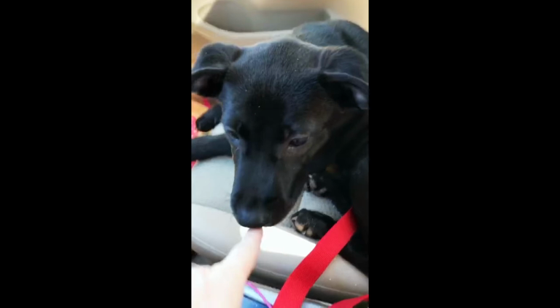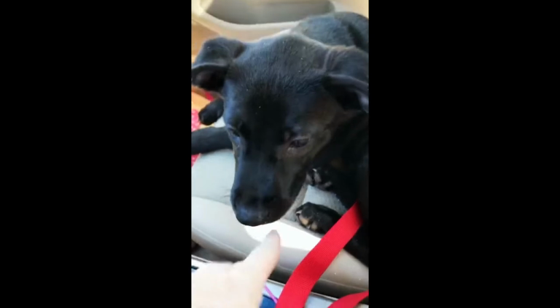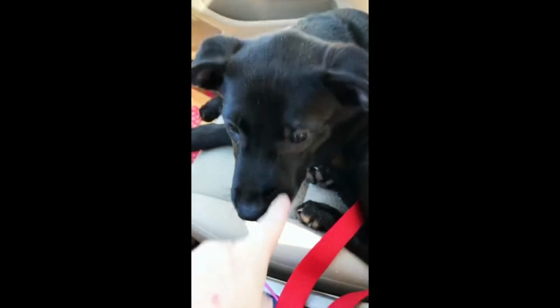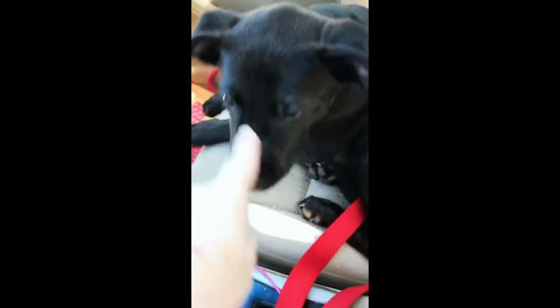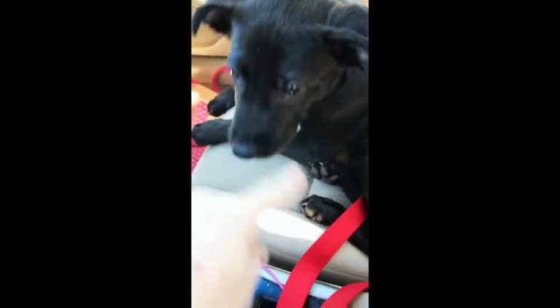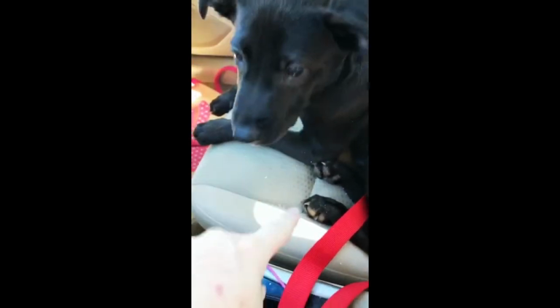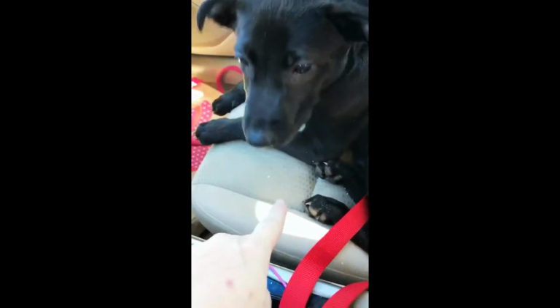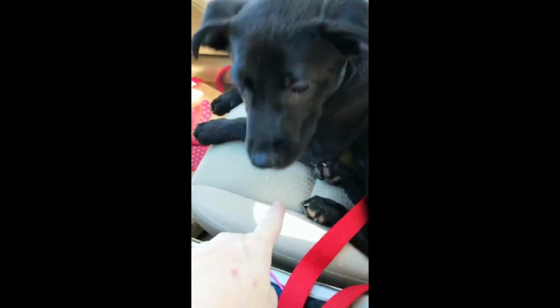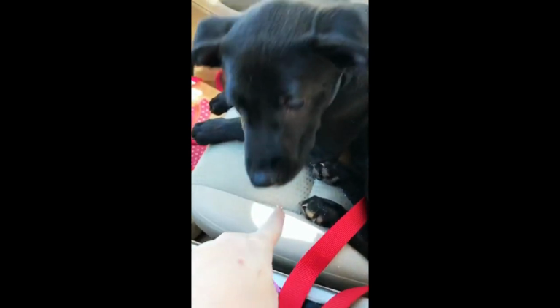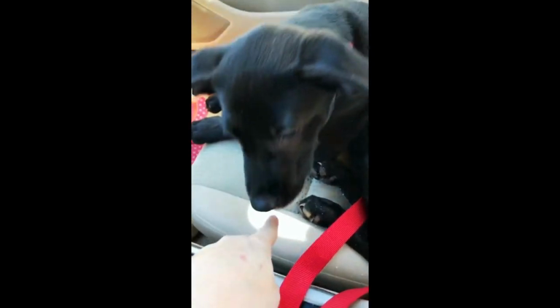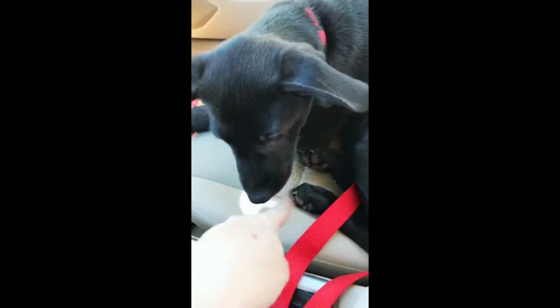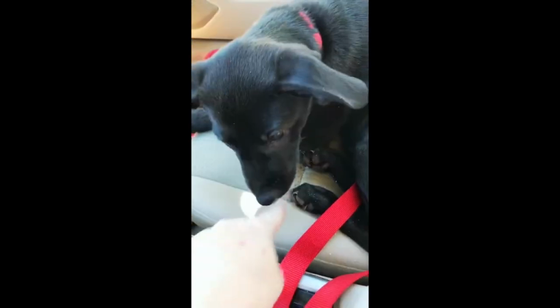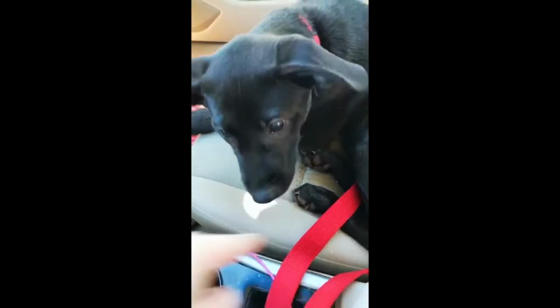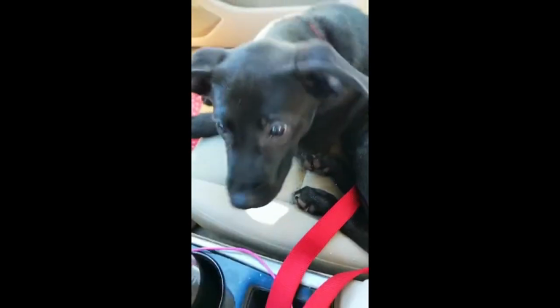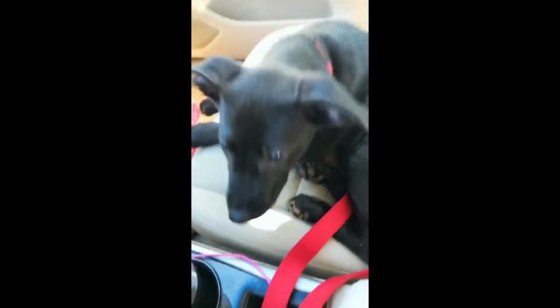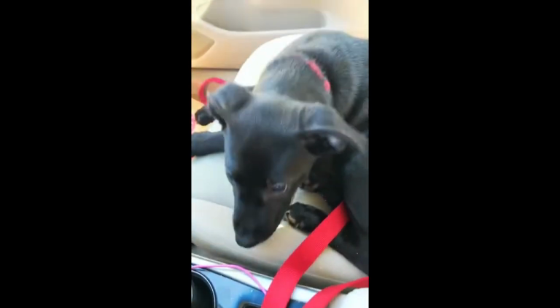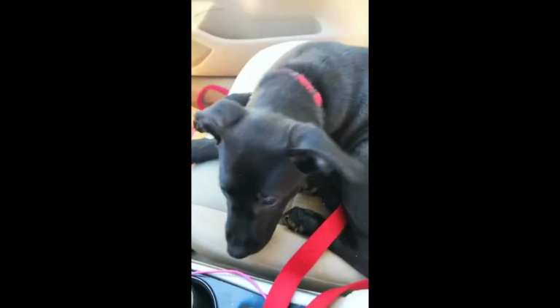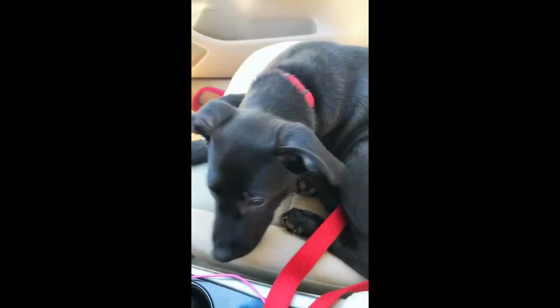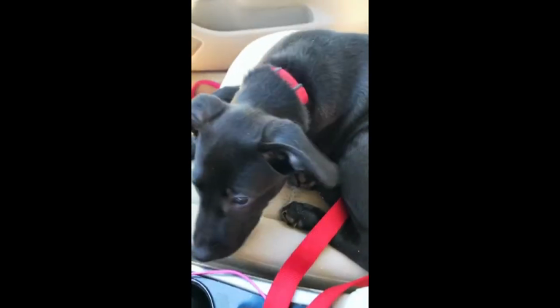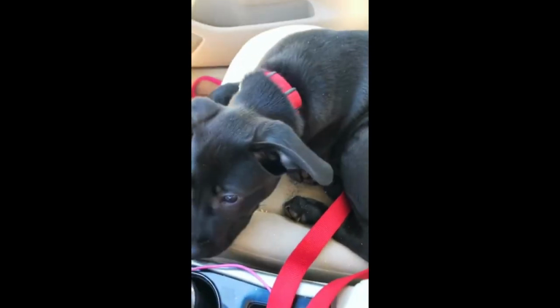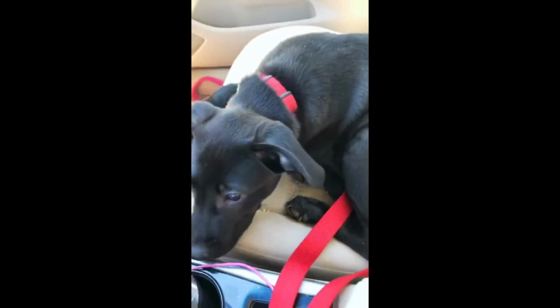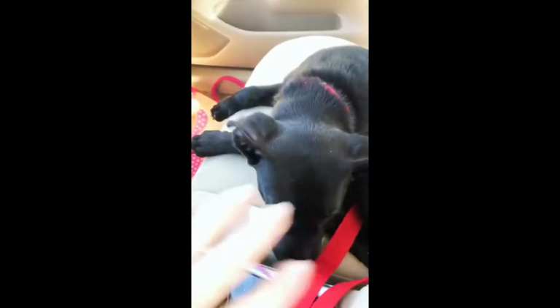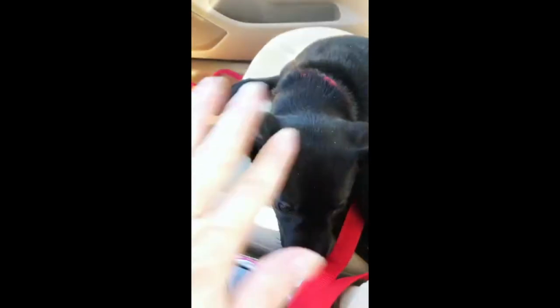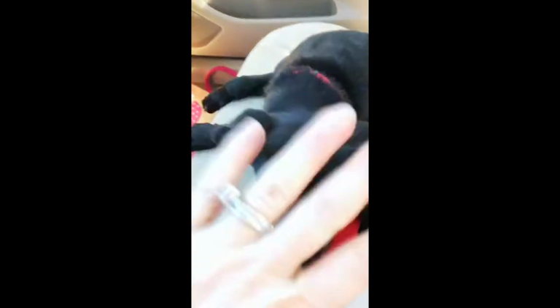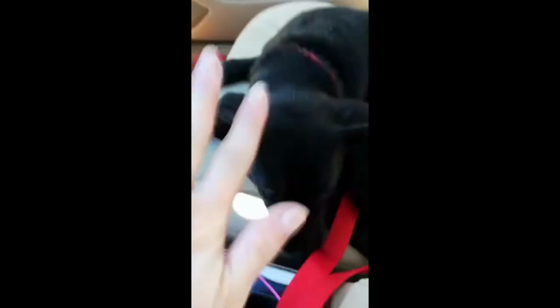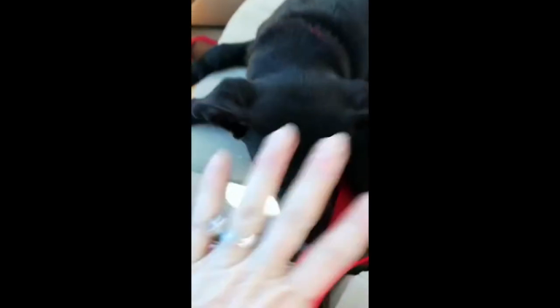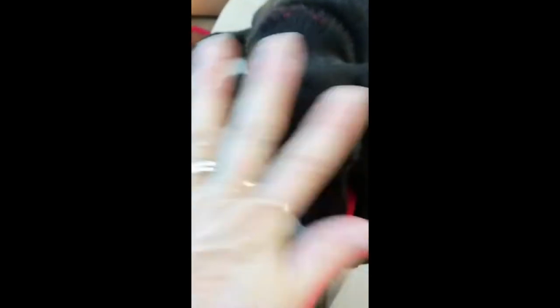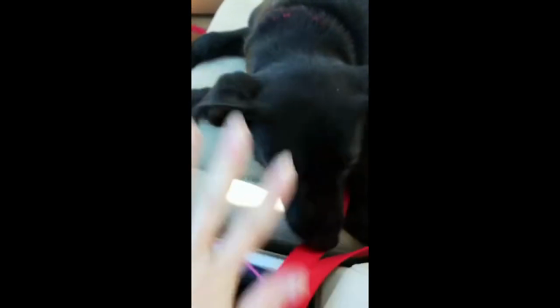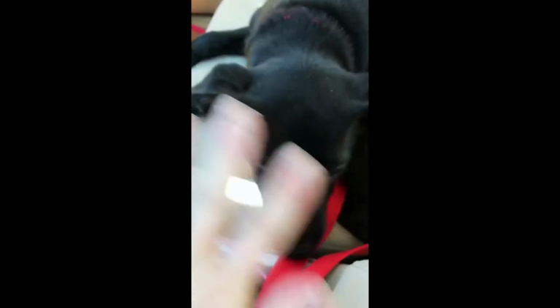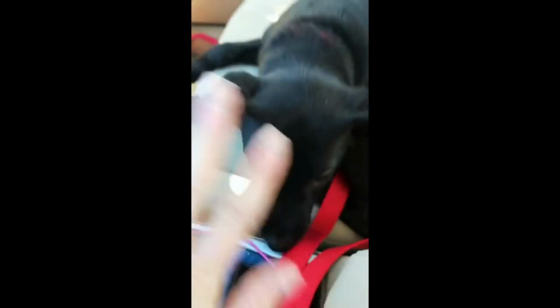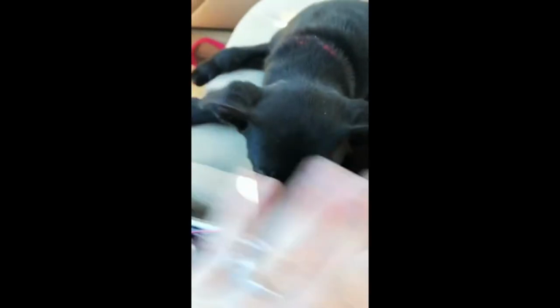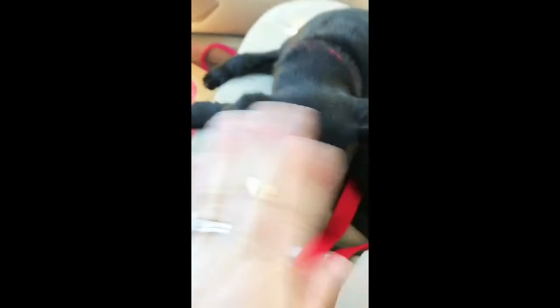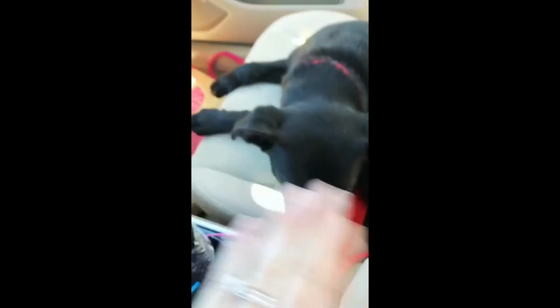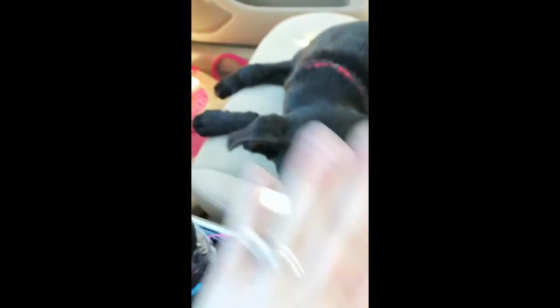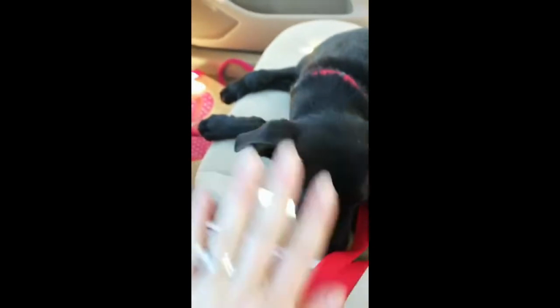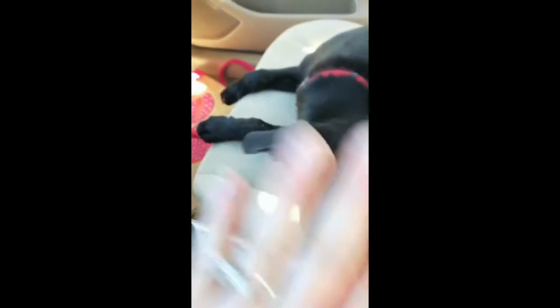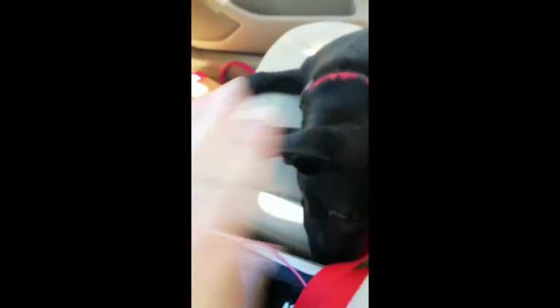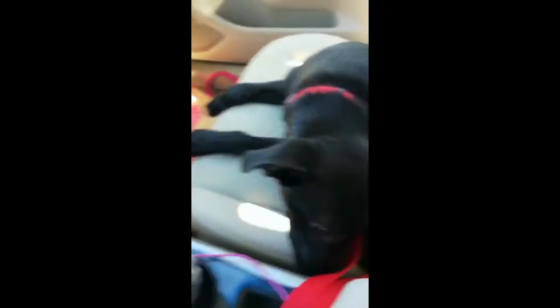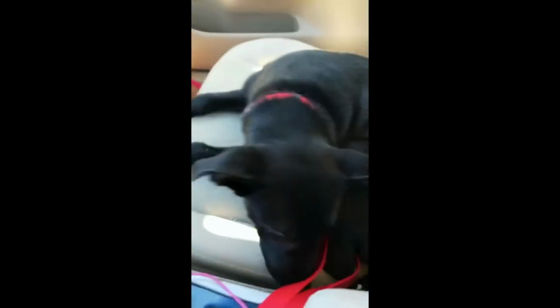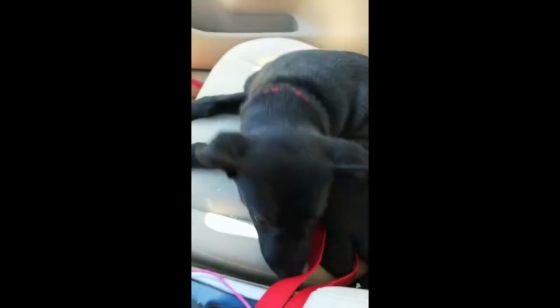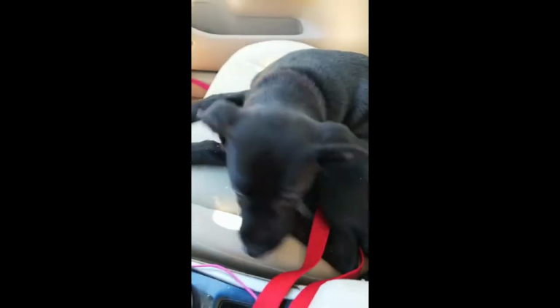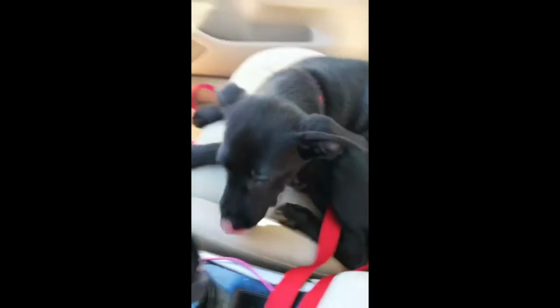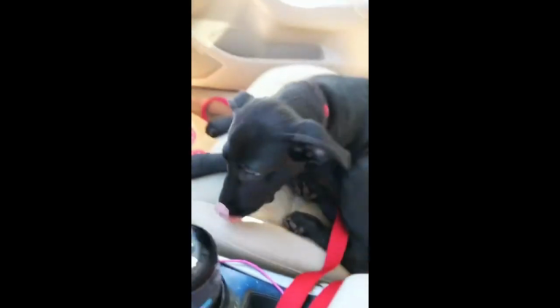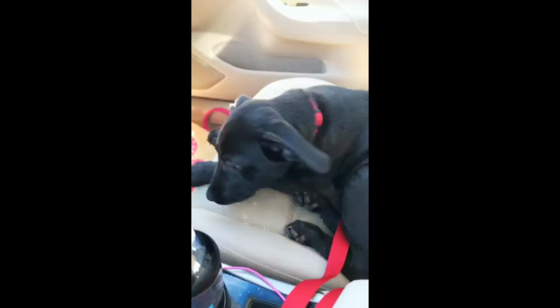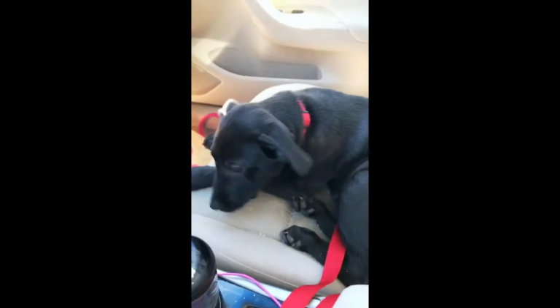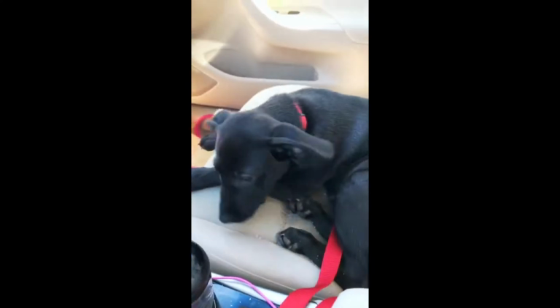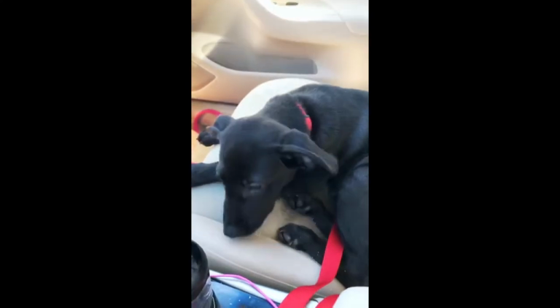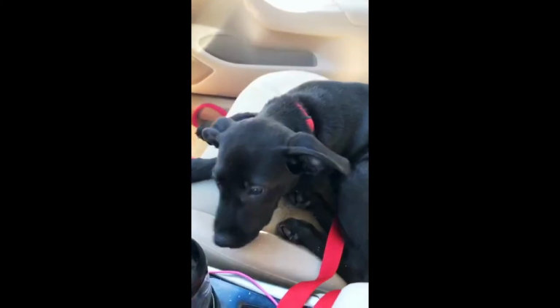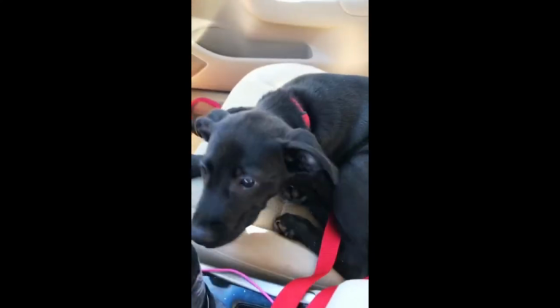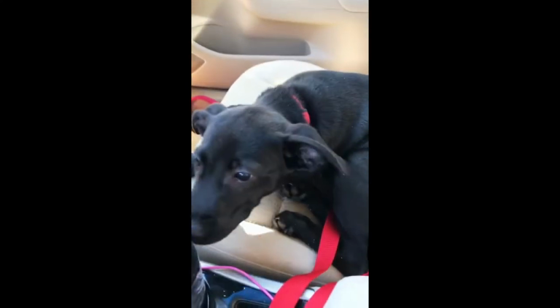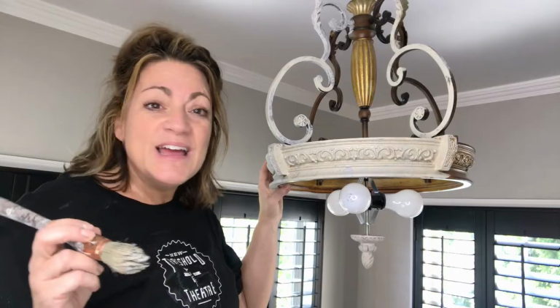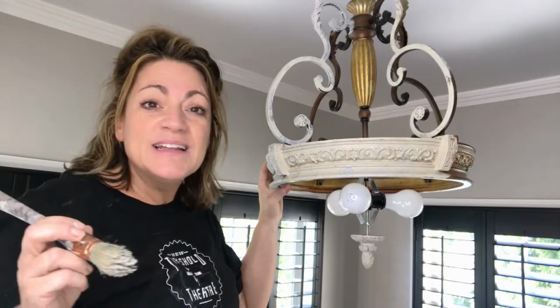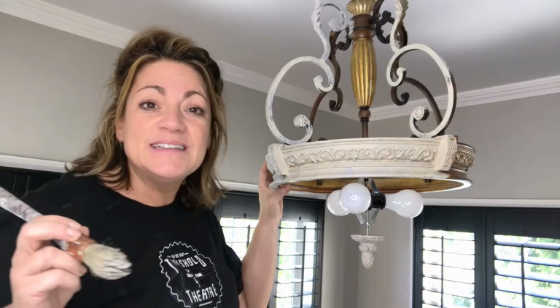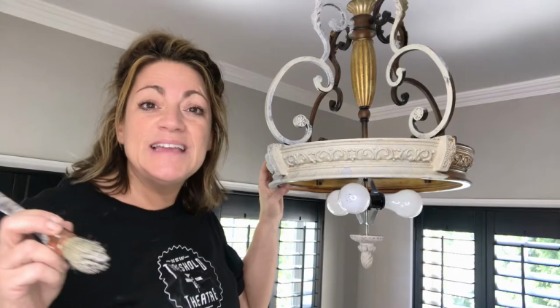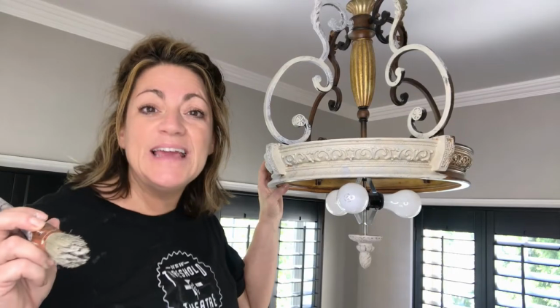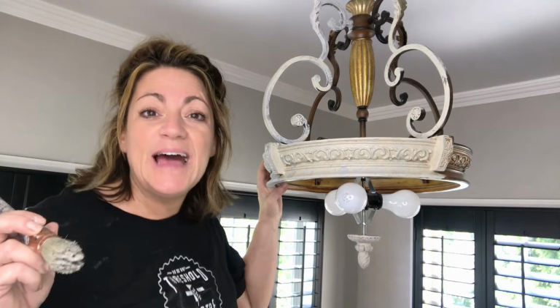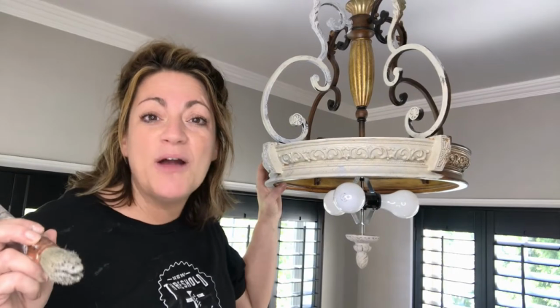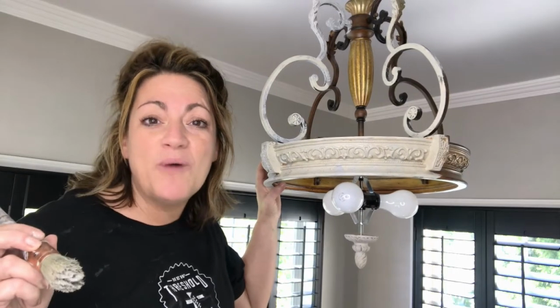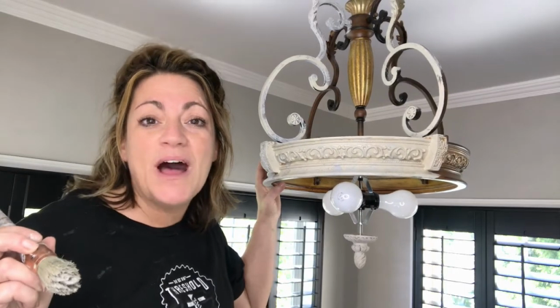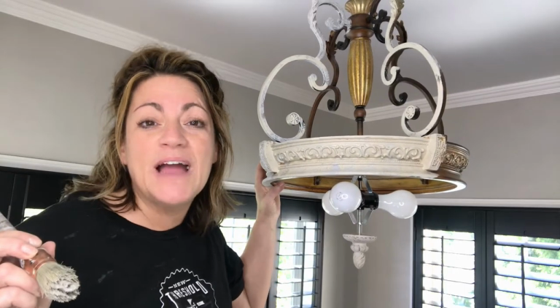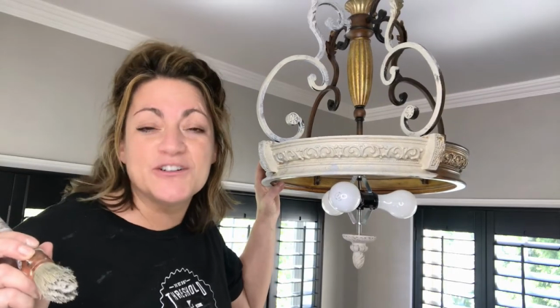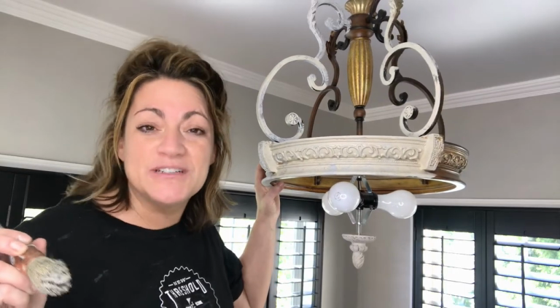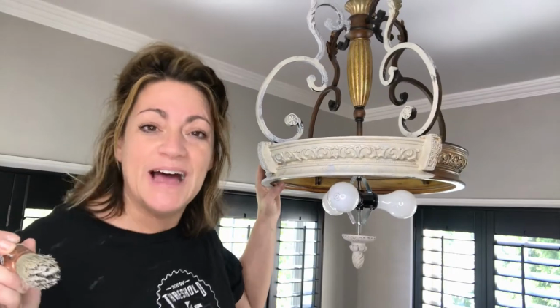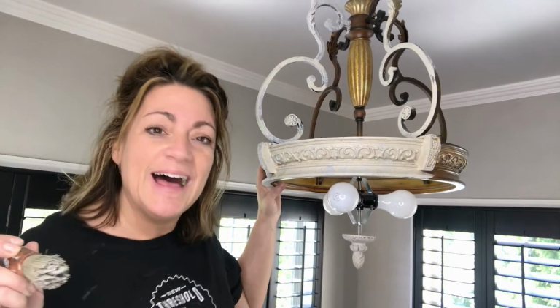A biscuit right there on the seat — kind of grind it in a little bit, keeps him busy. DIY or die.